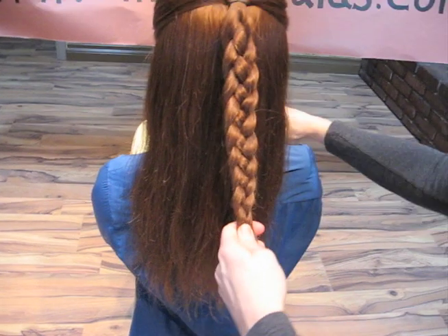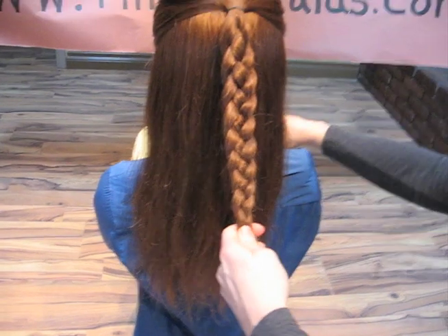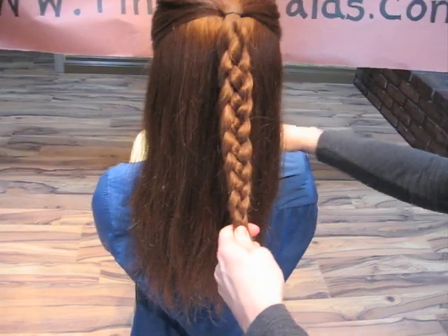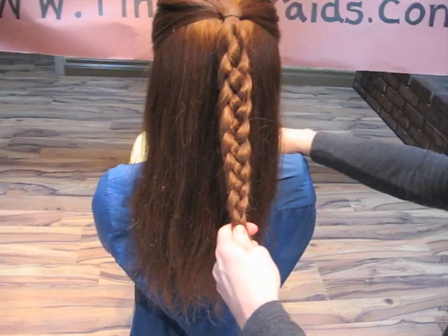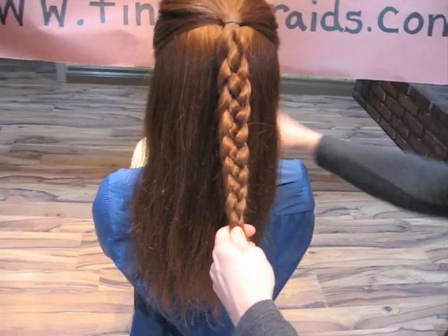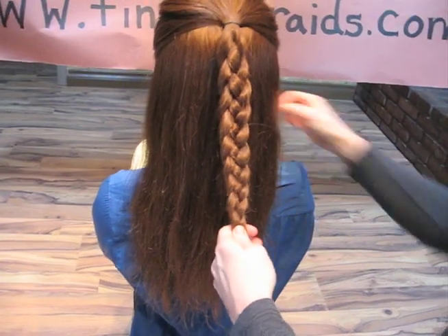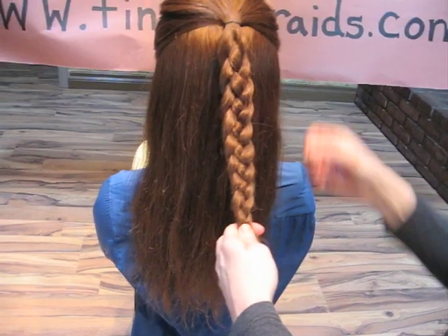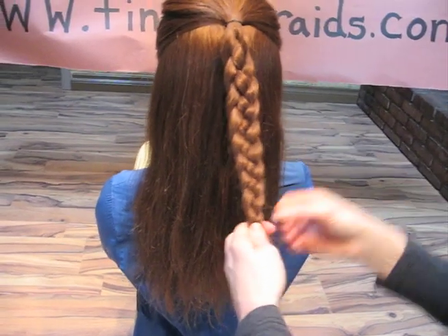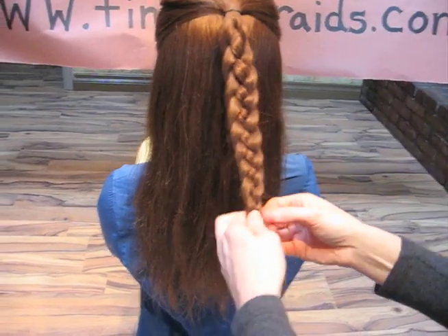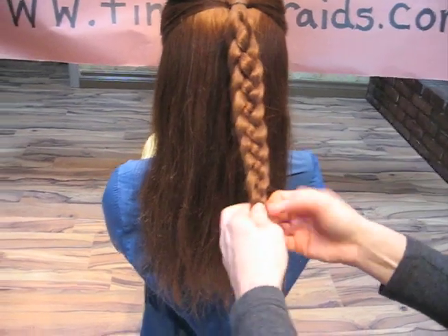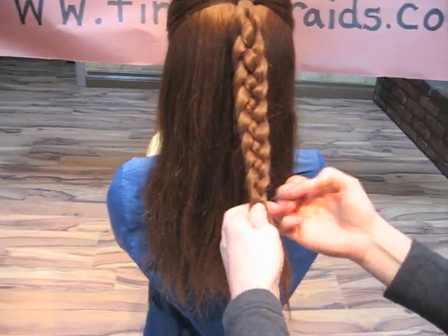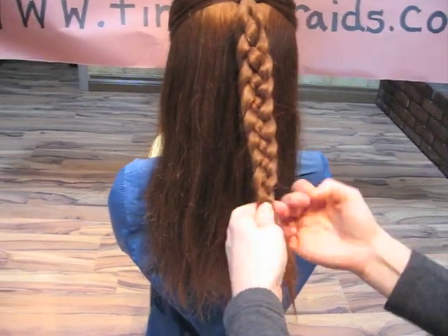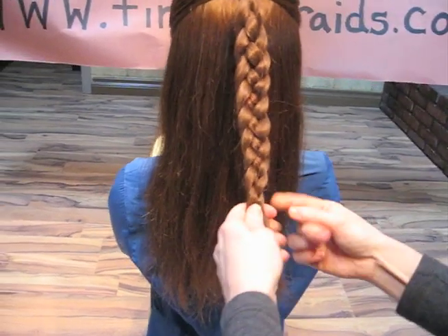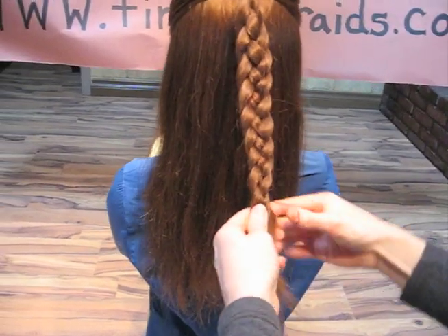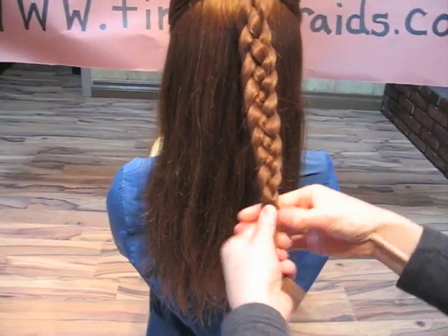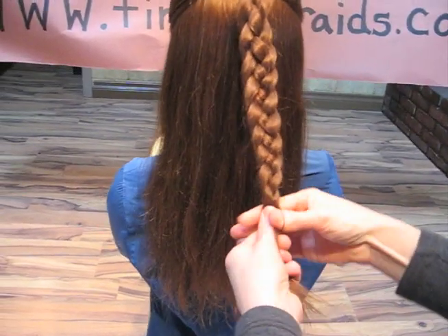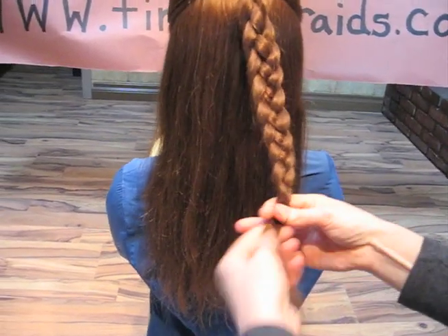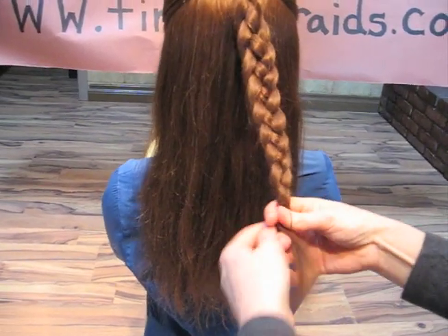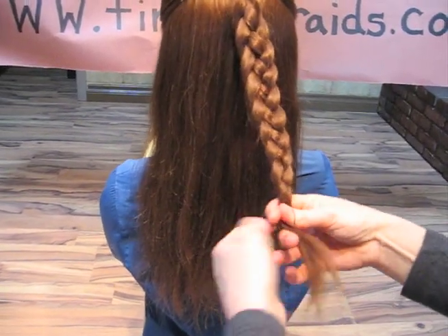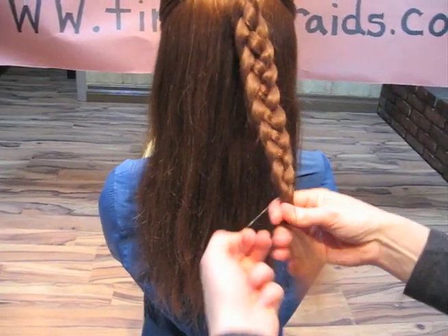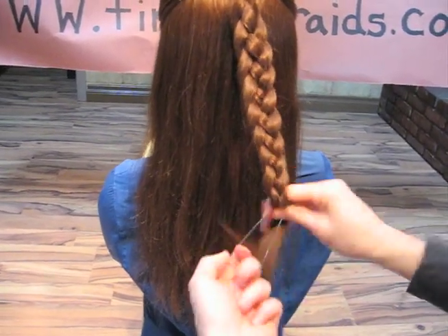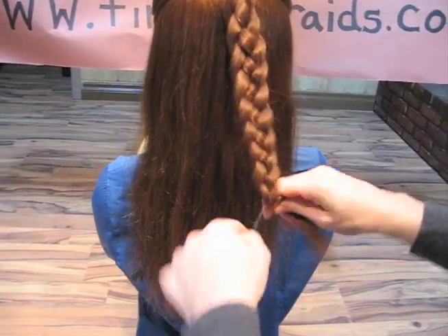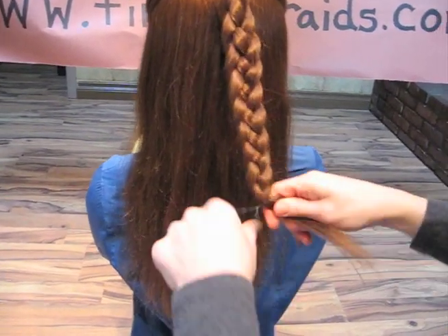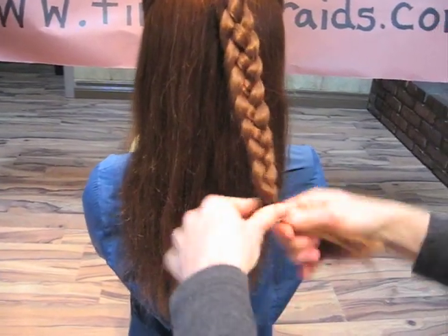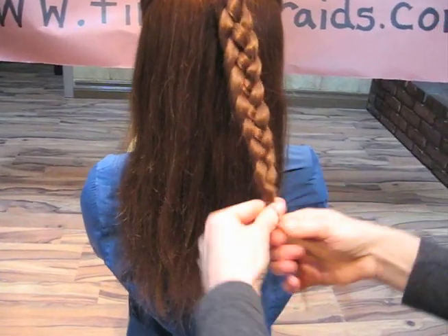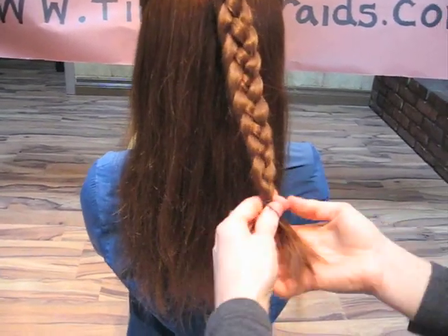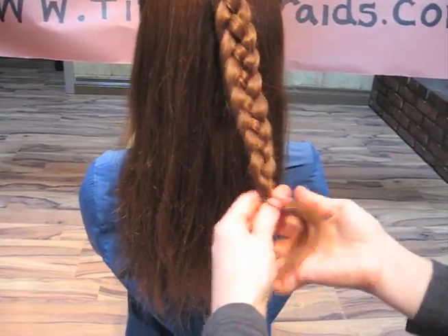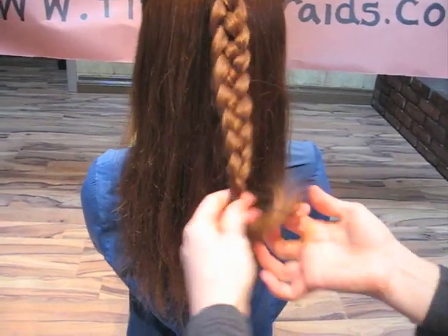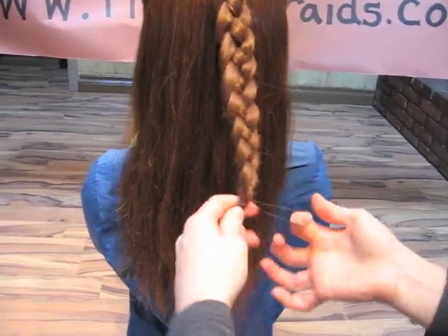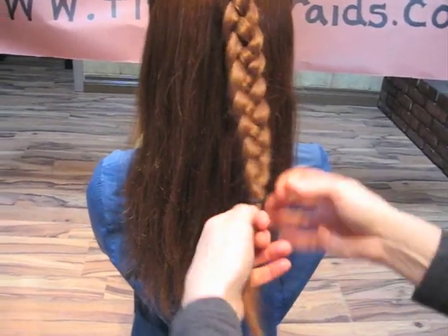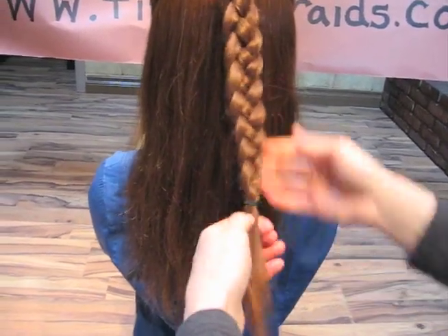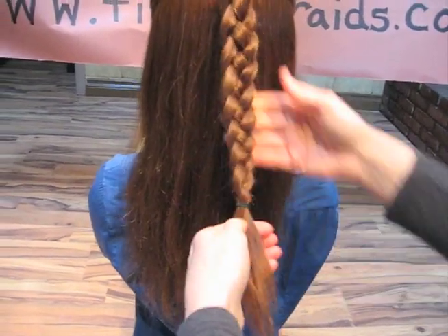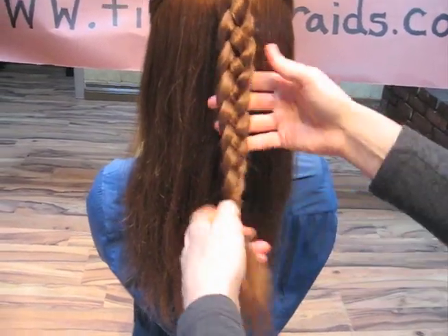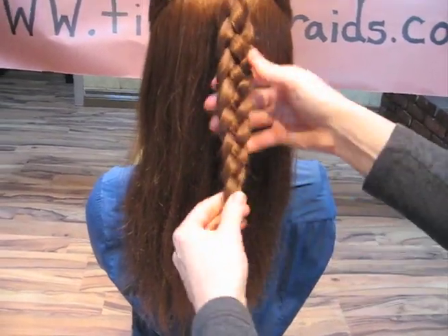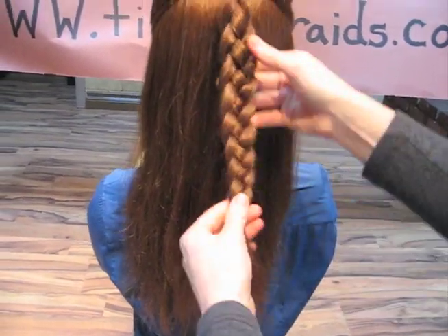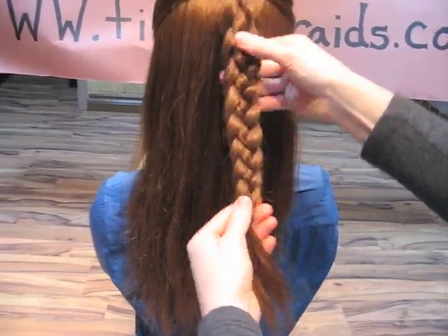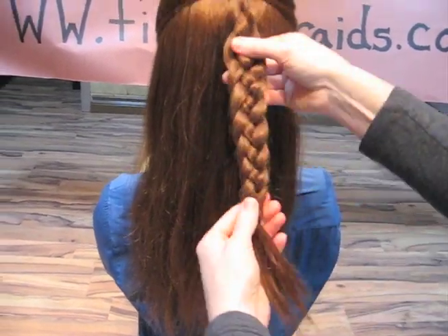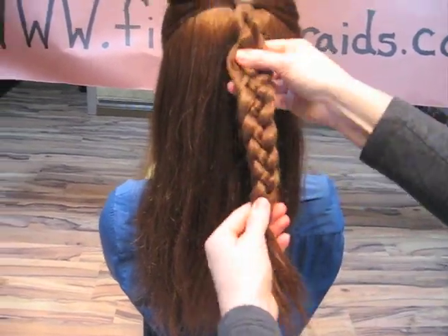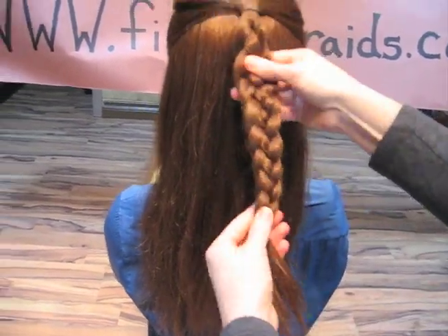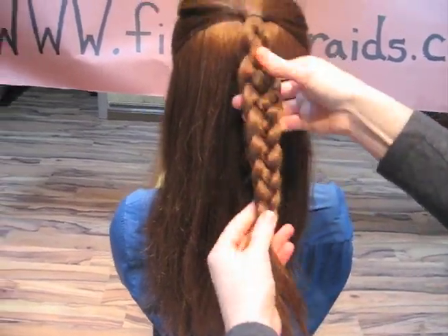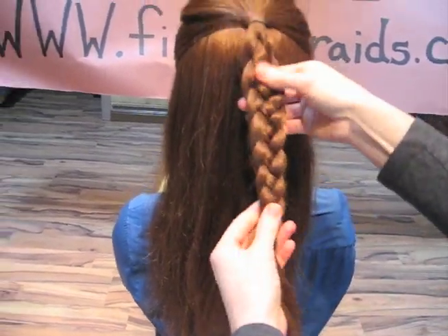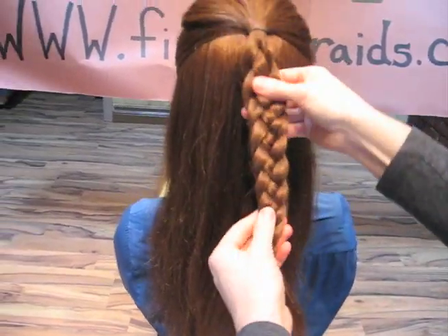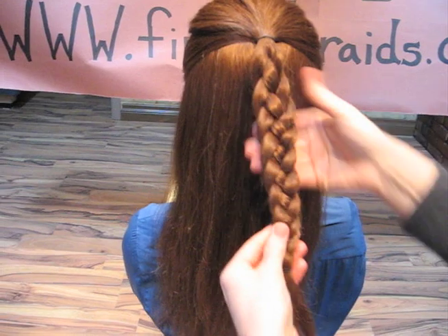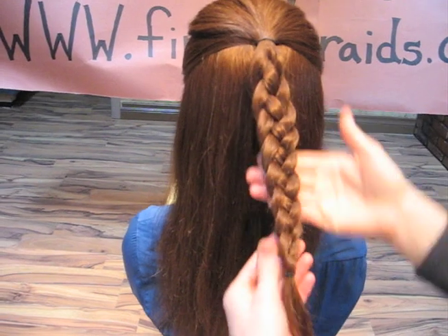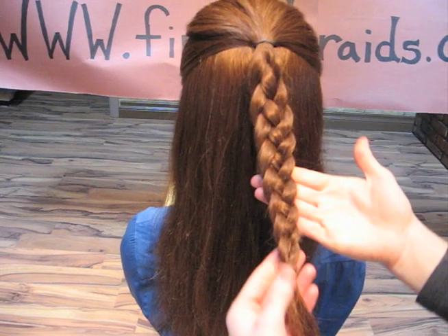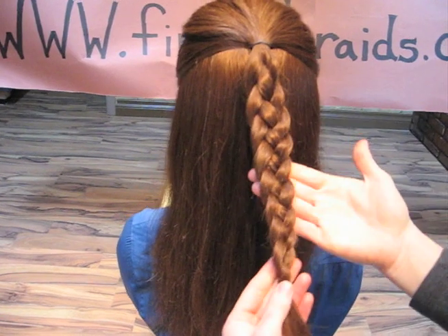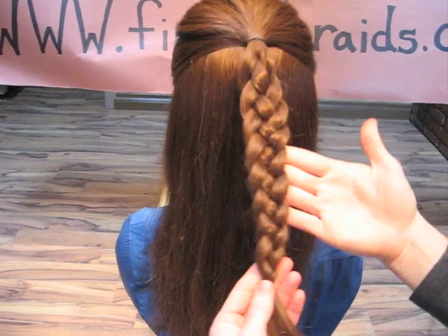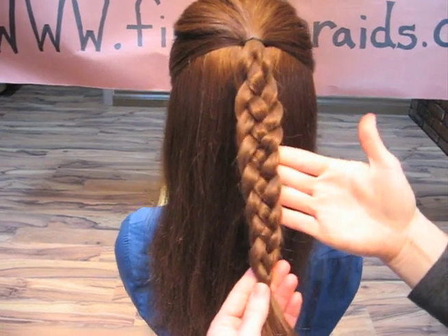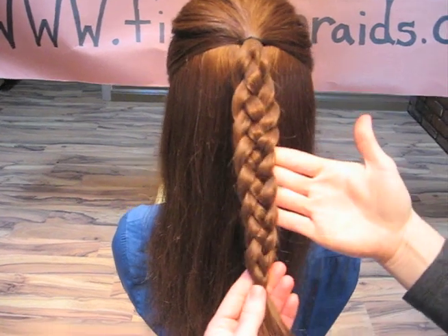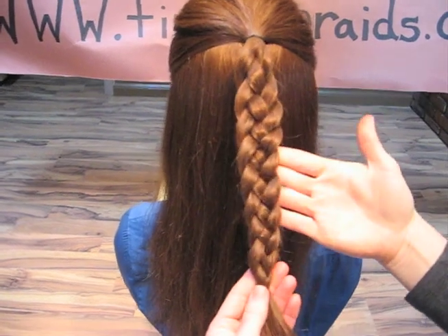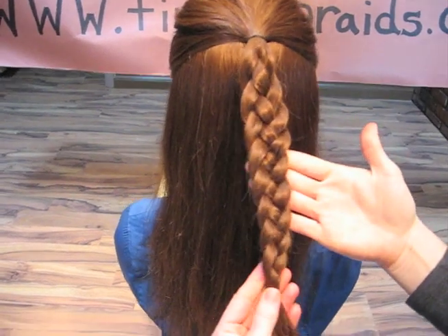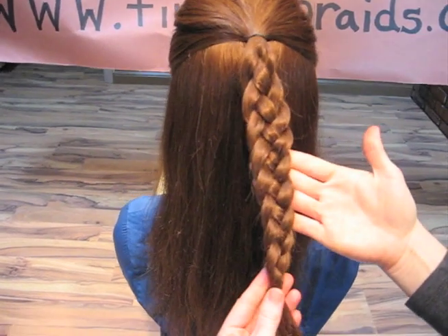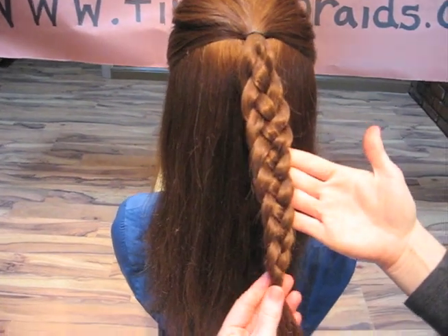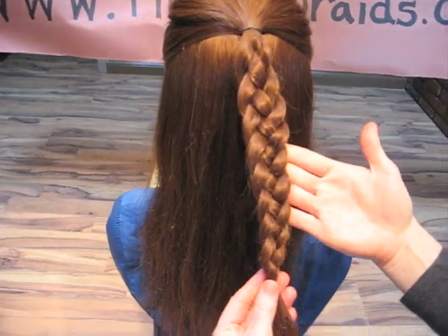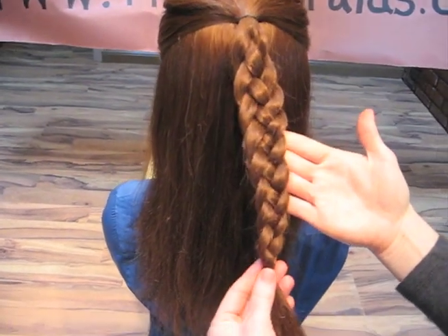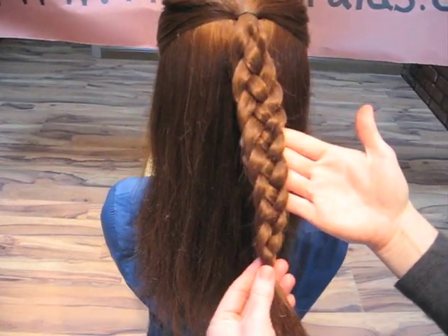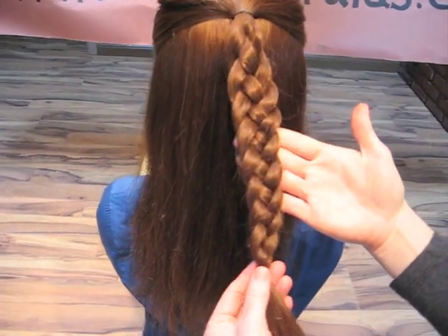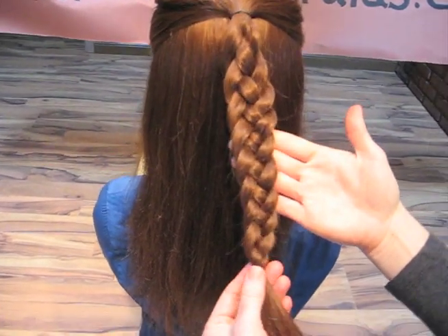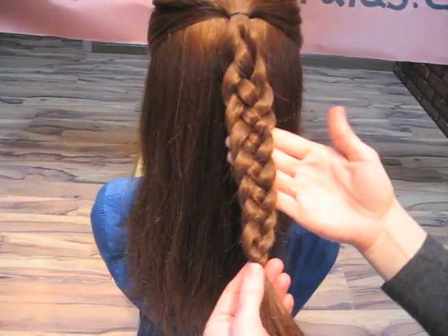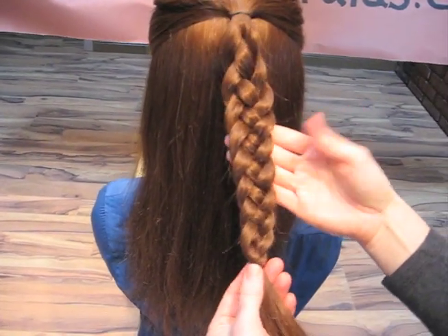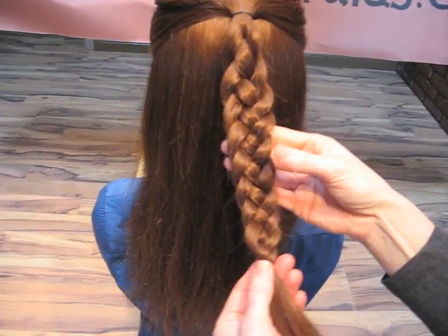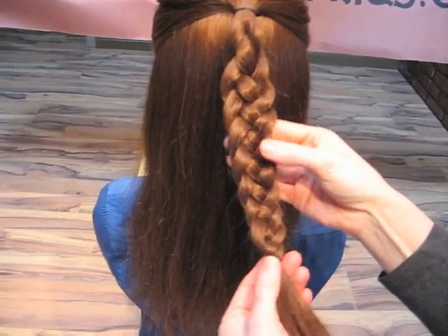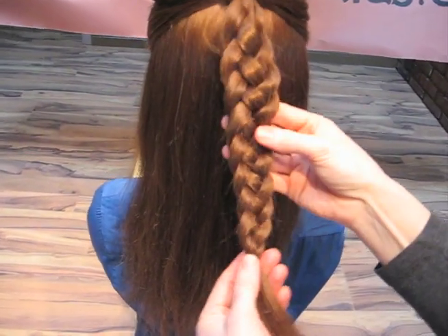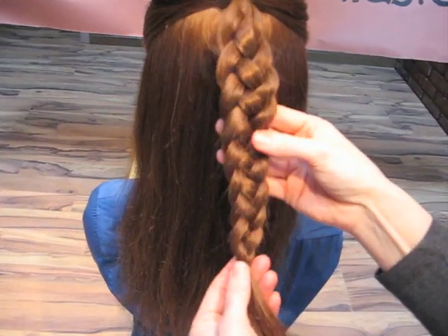We're going to tie this off at the end with a rubber band, and you will see that we have a four strand plated braid.